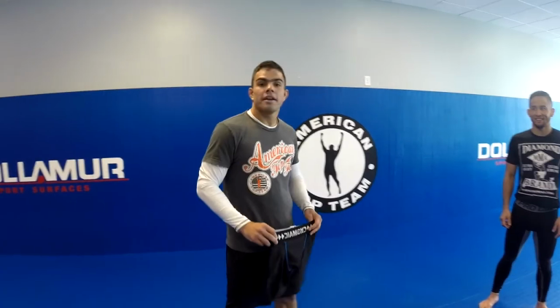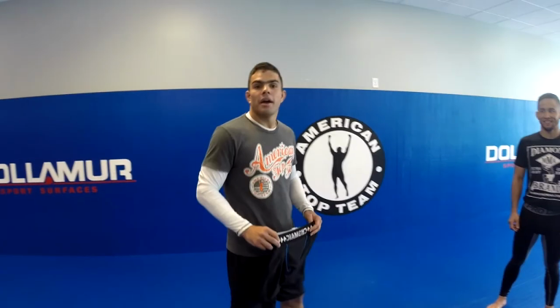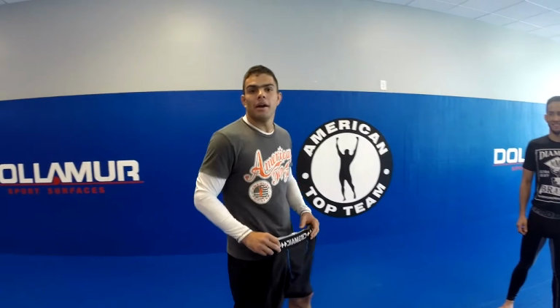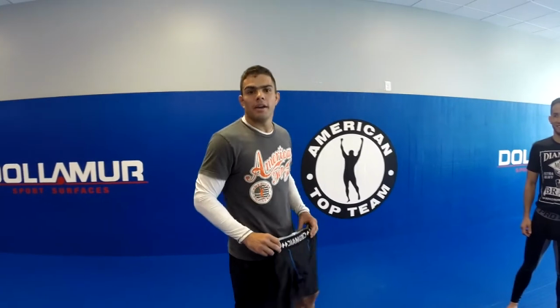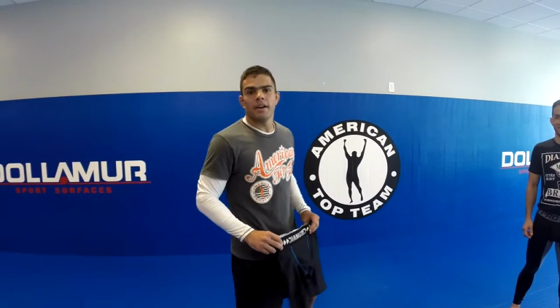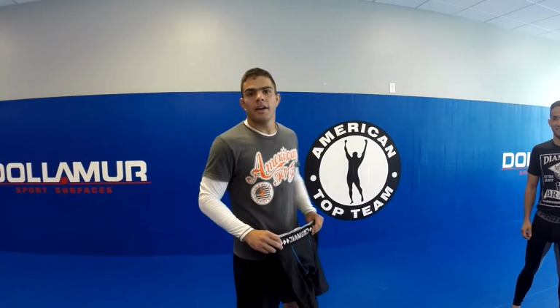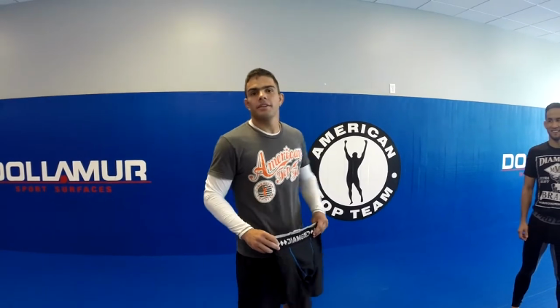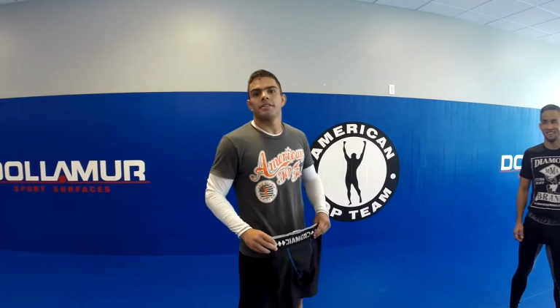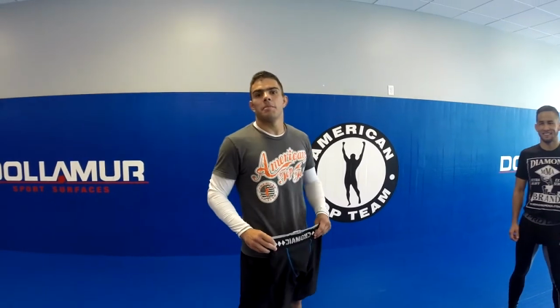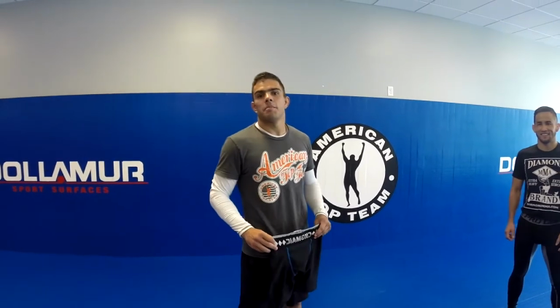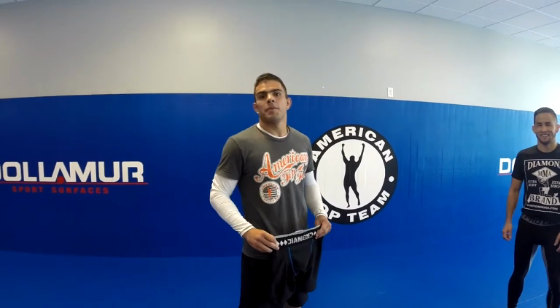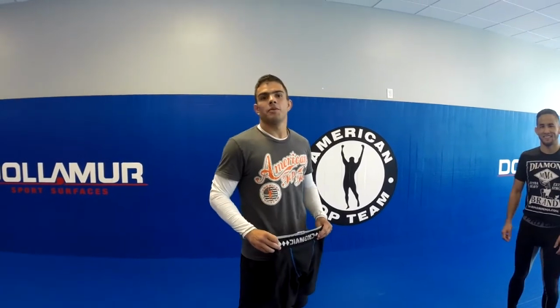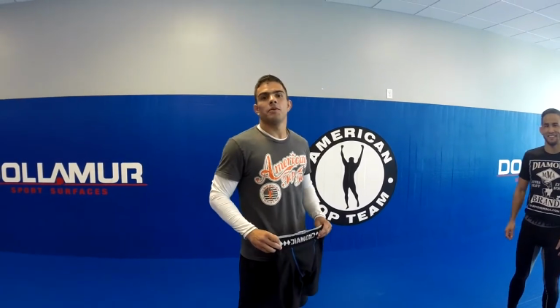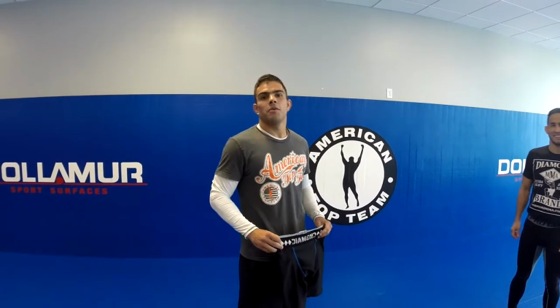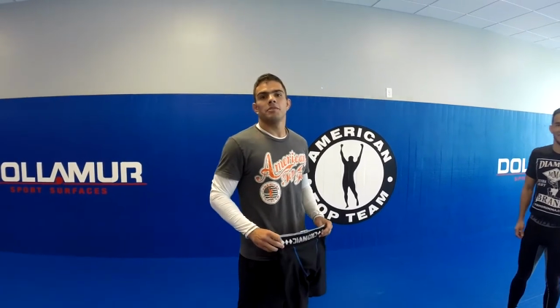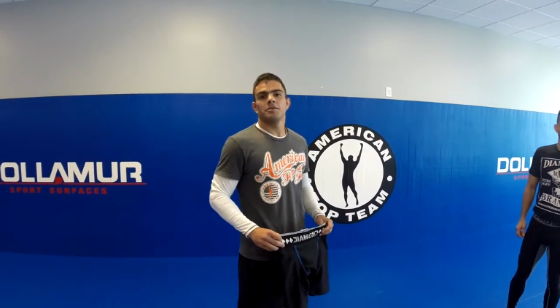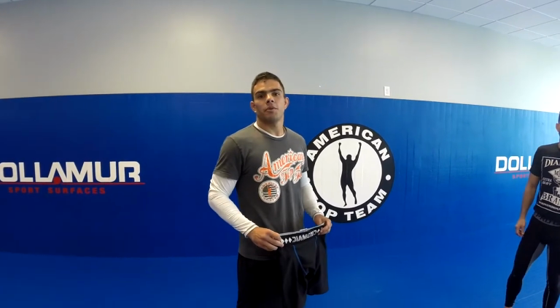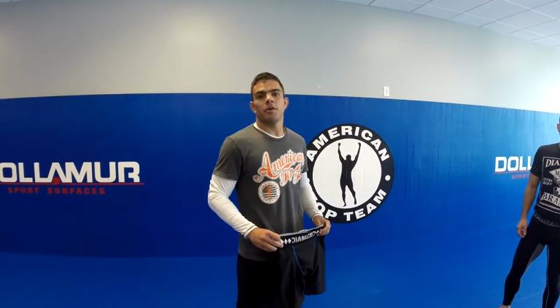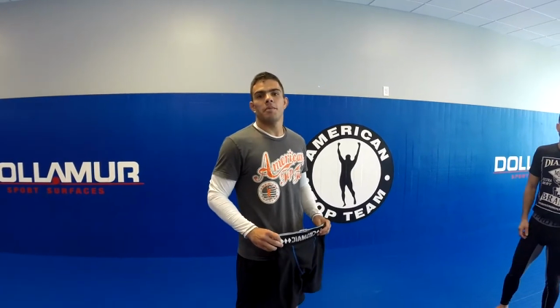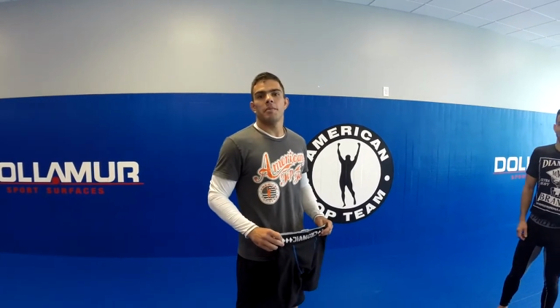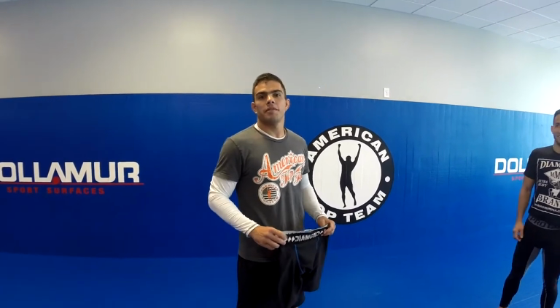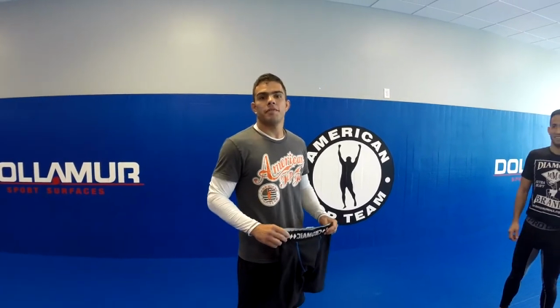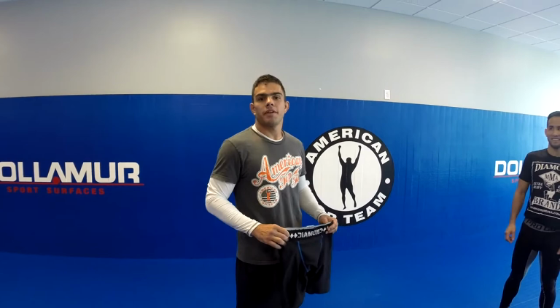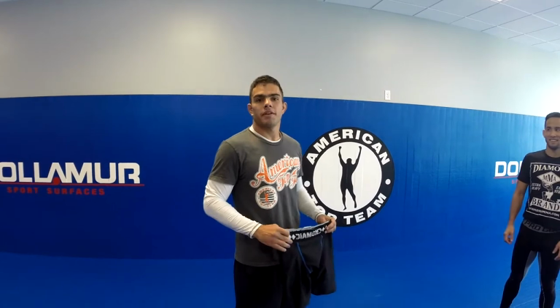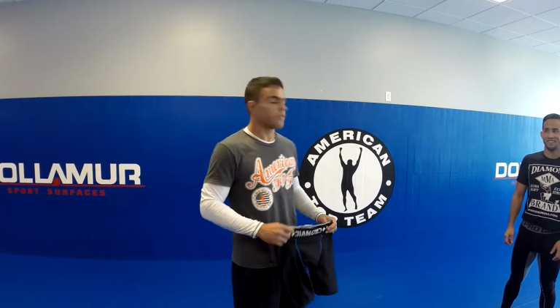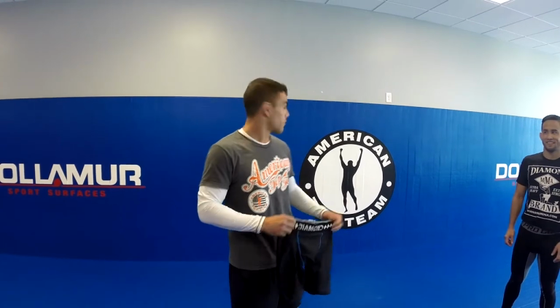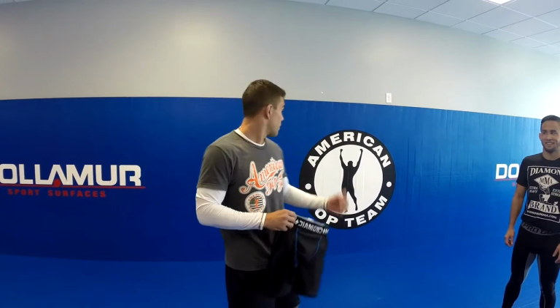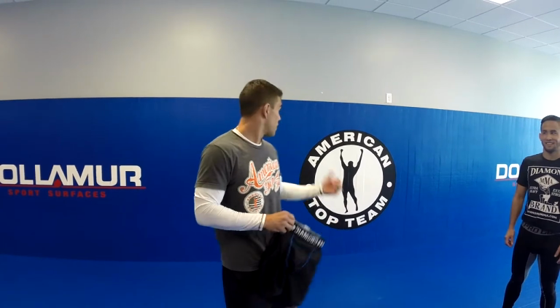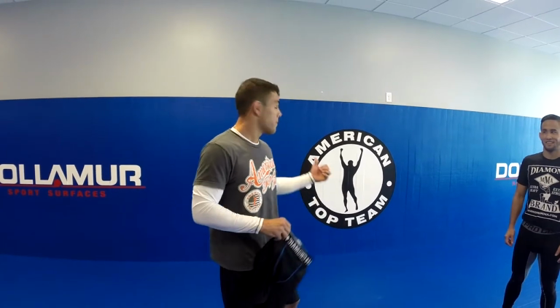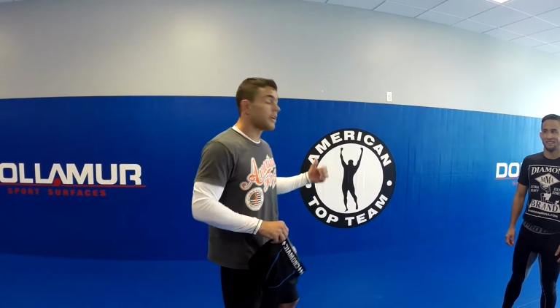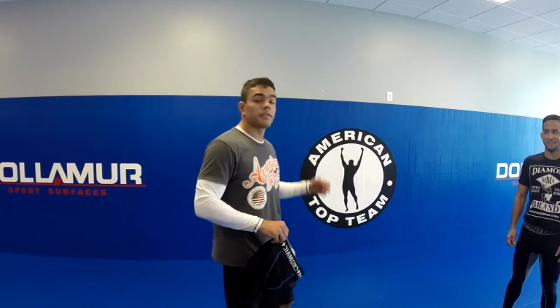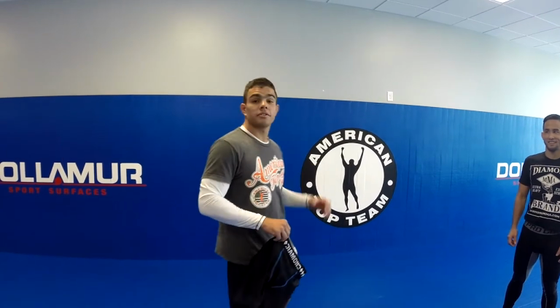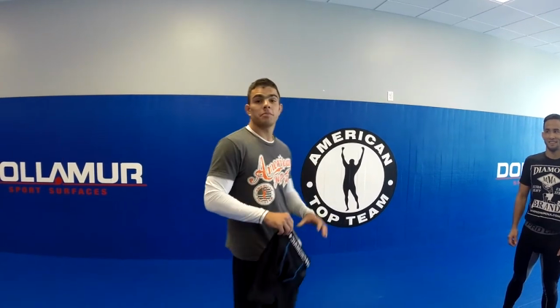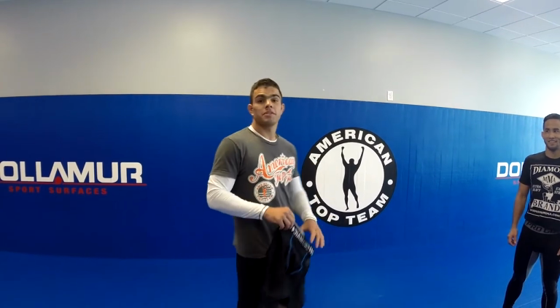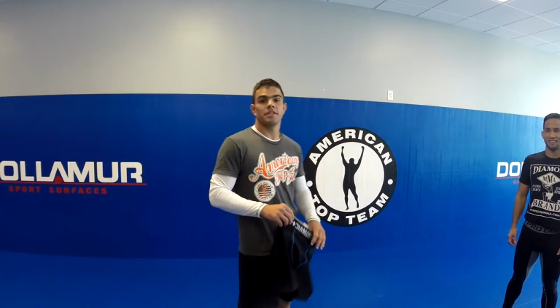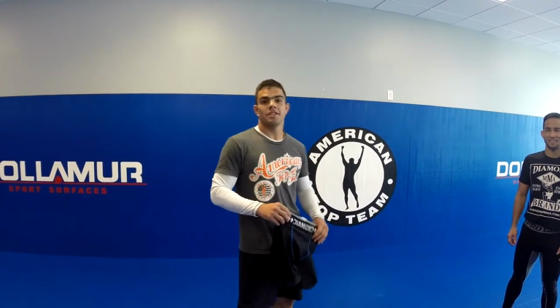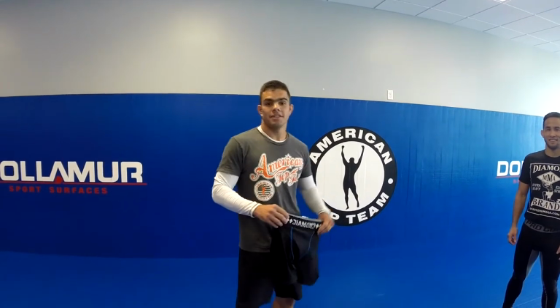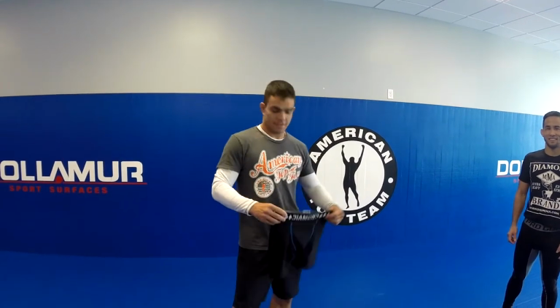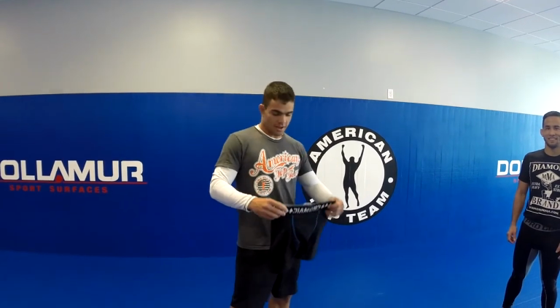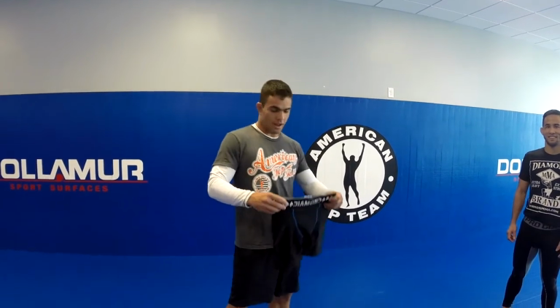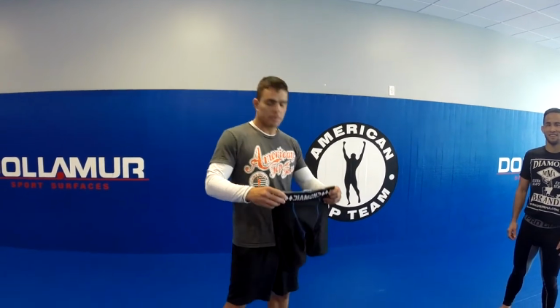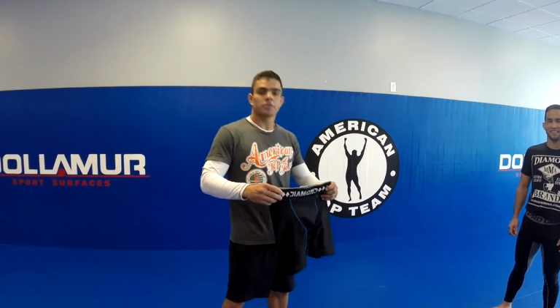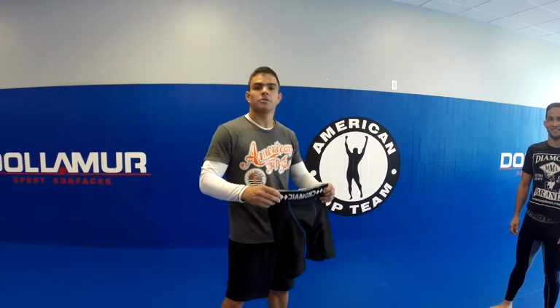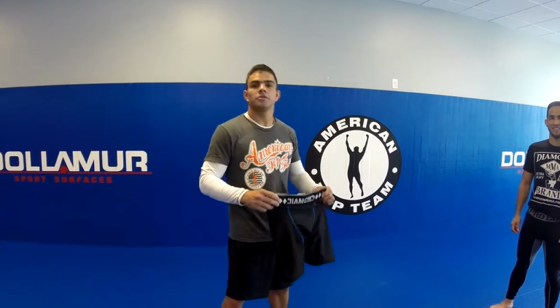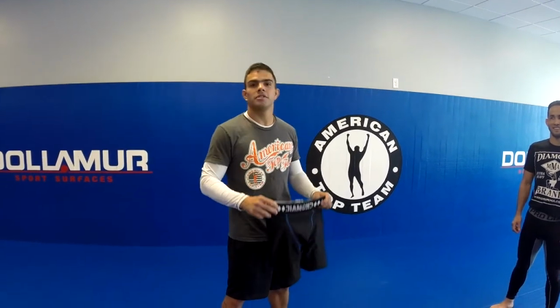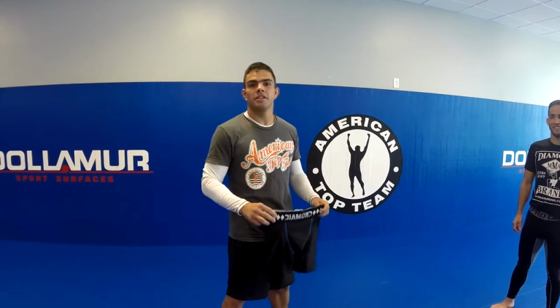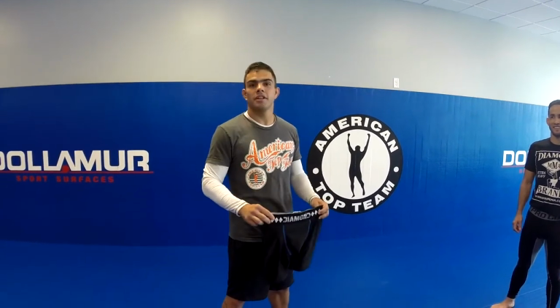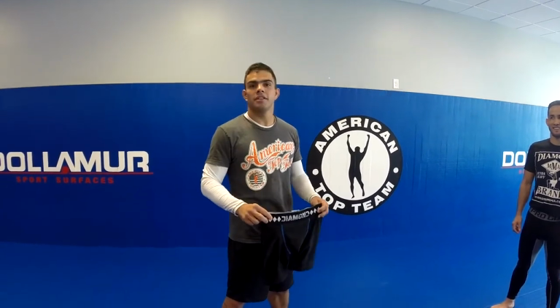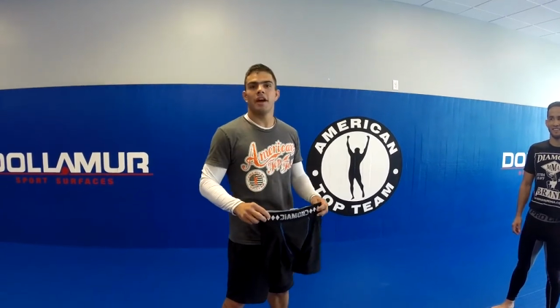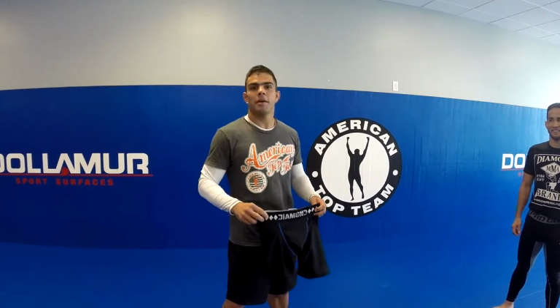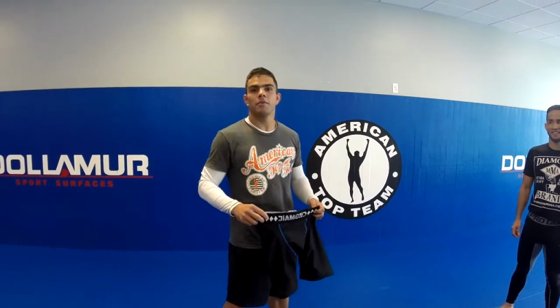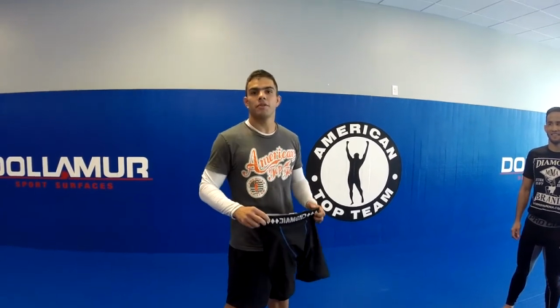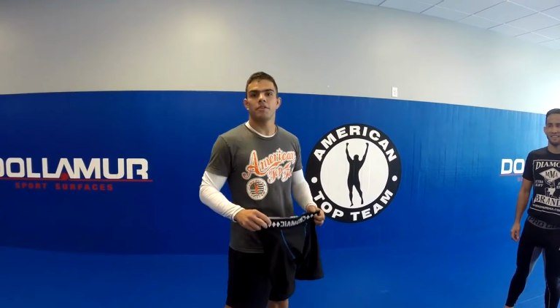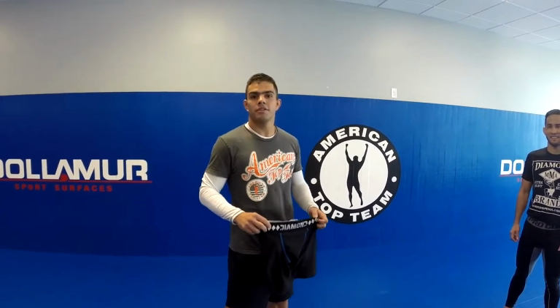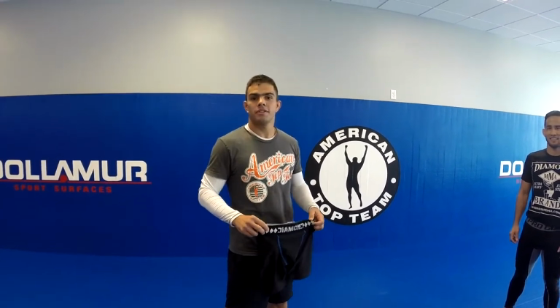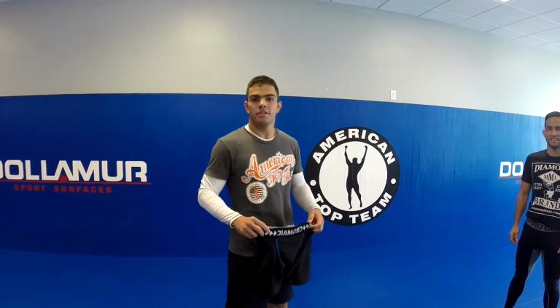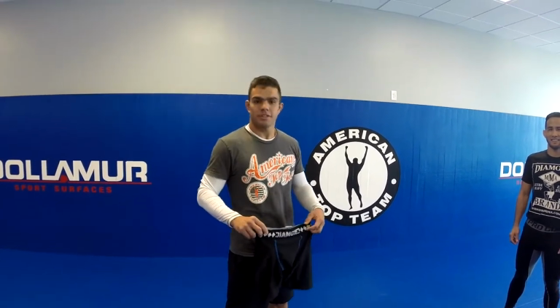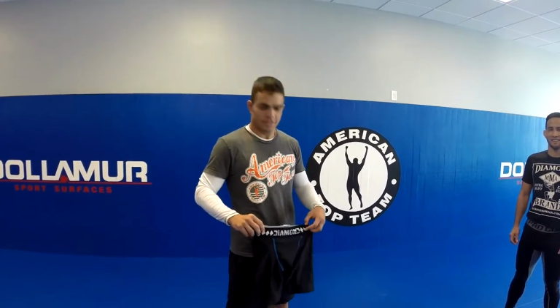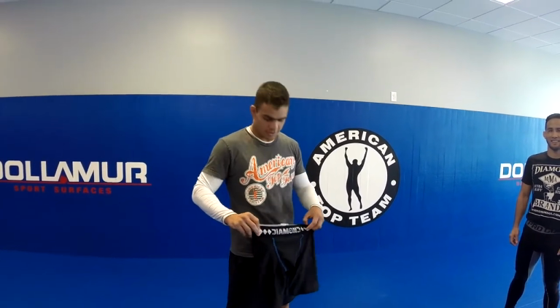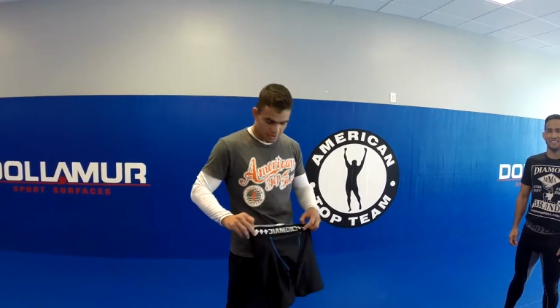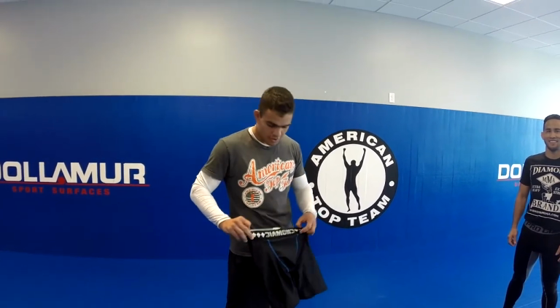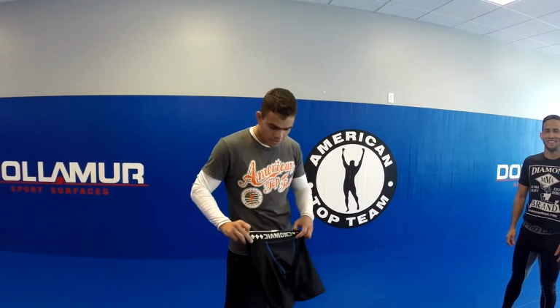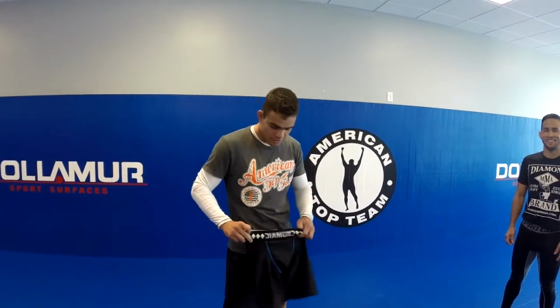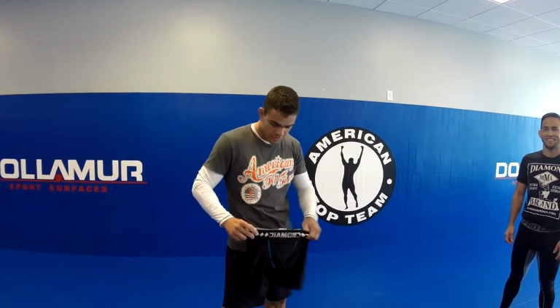Hey guys, I'm Pedro Gomez, MMA fighter from American Top Team. I'm introducing the diamond gear — that's awesome.